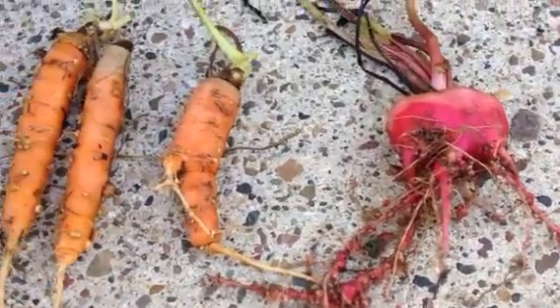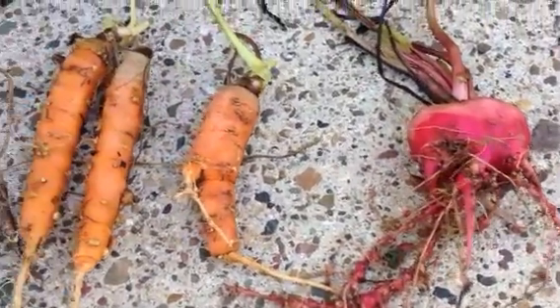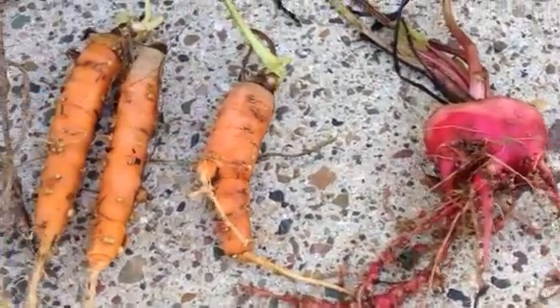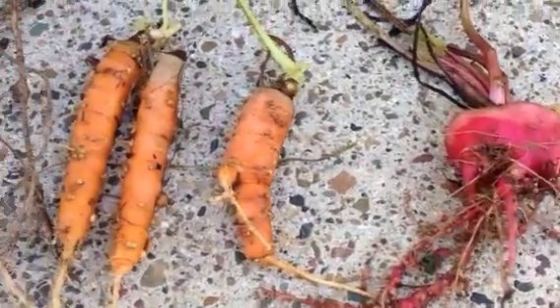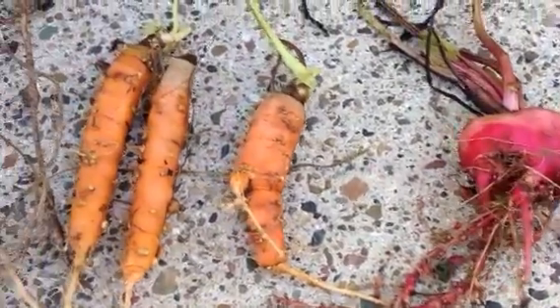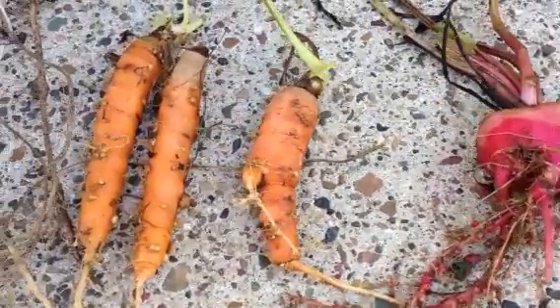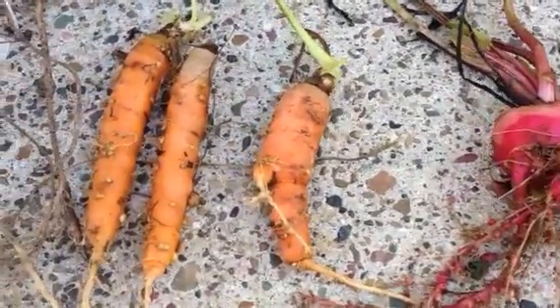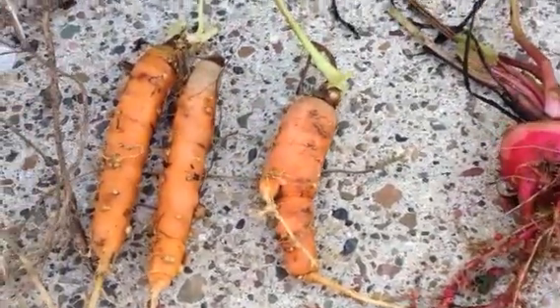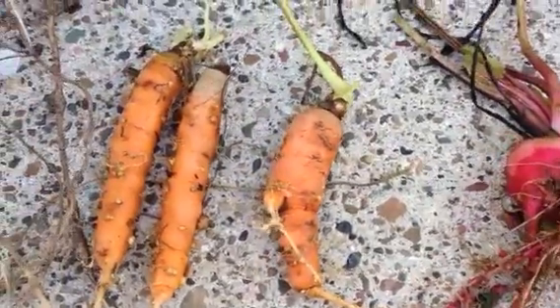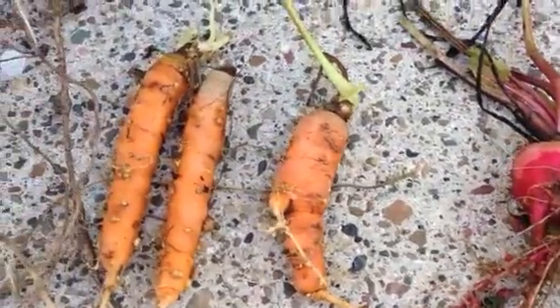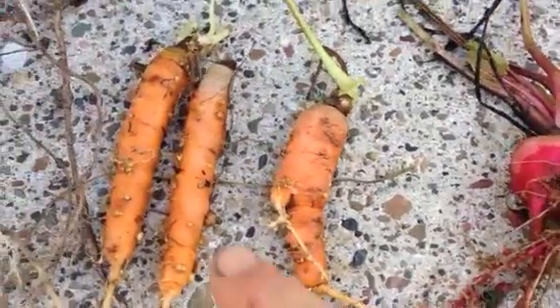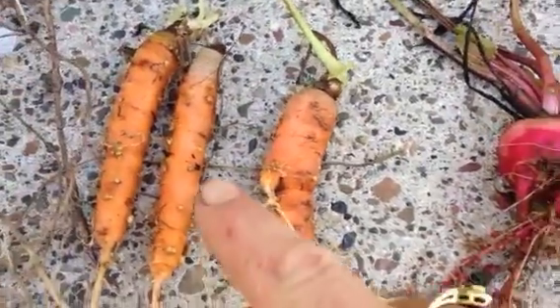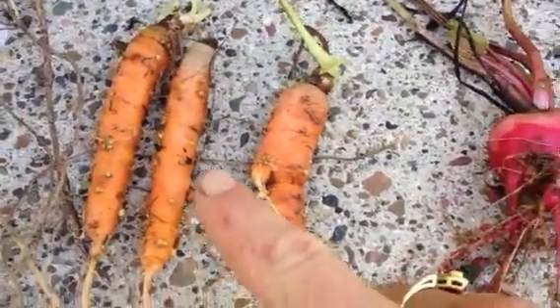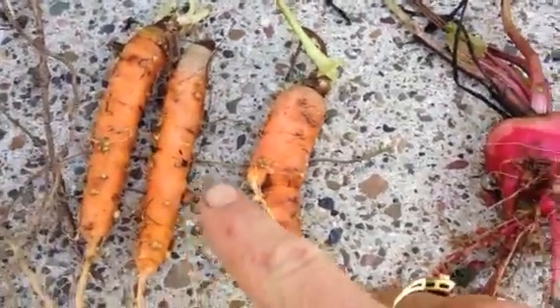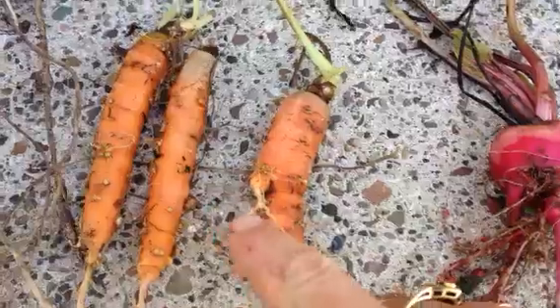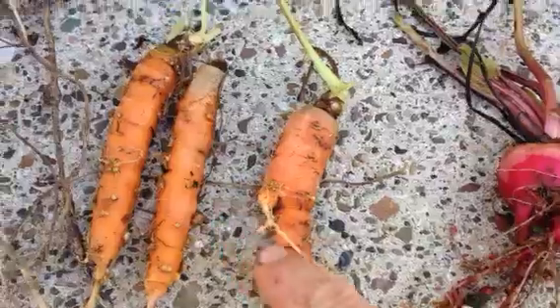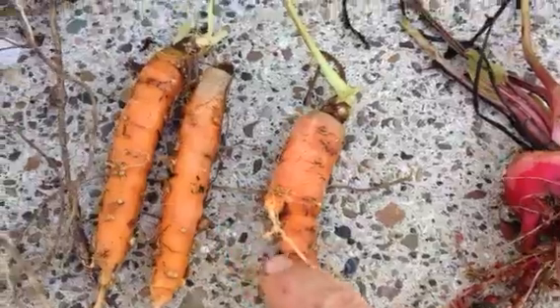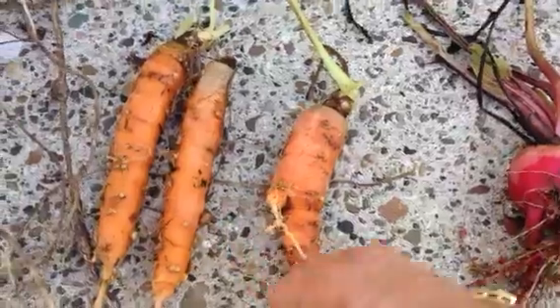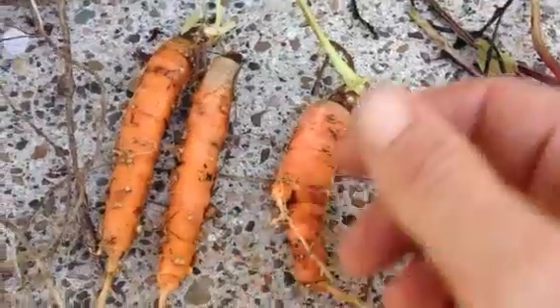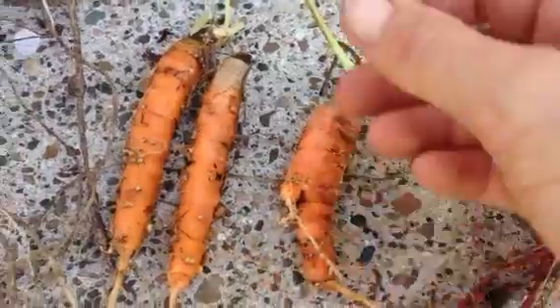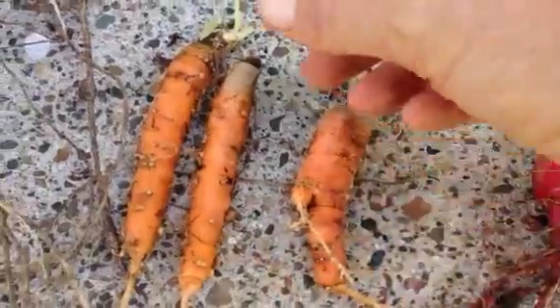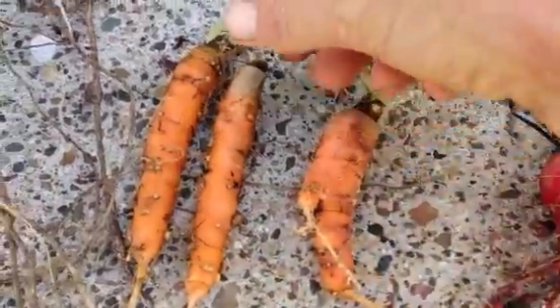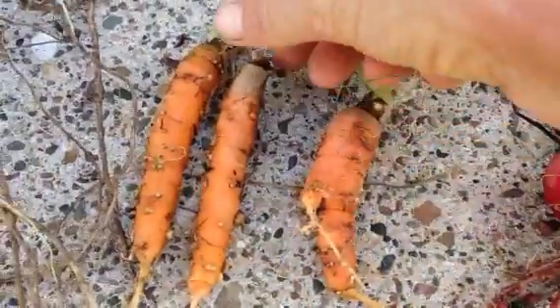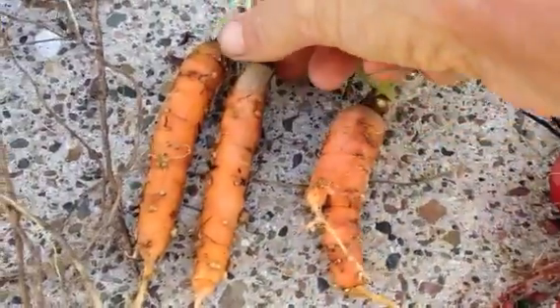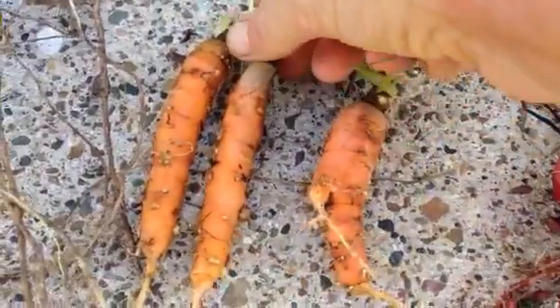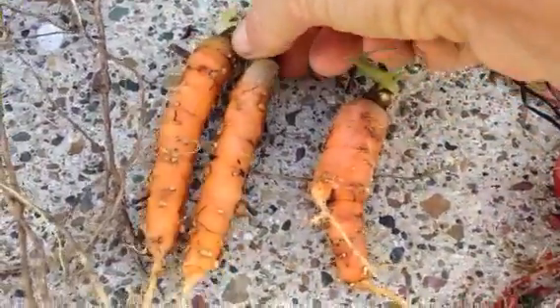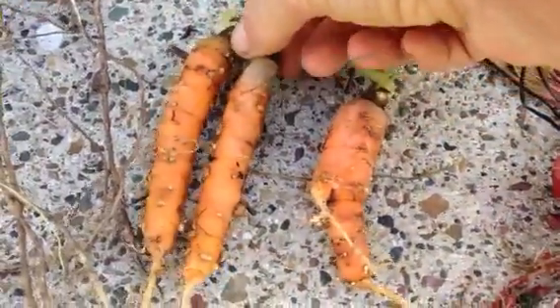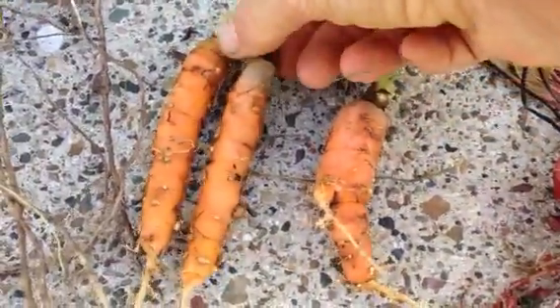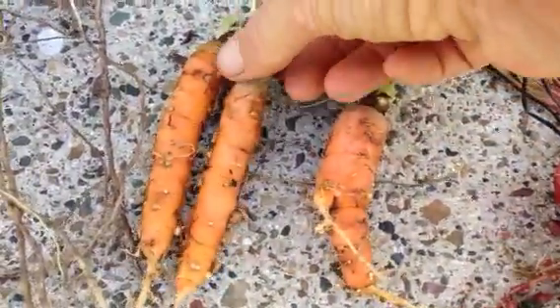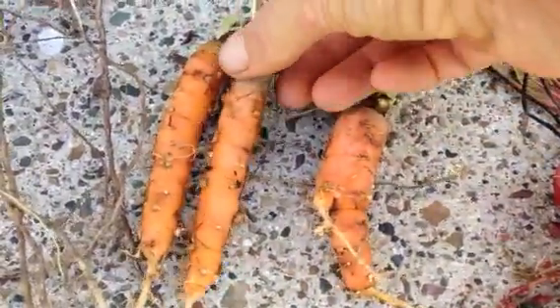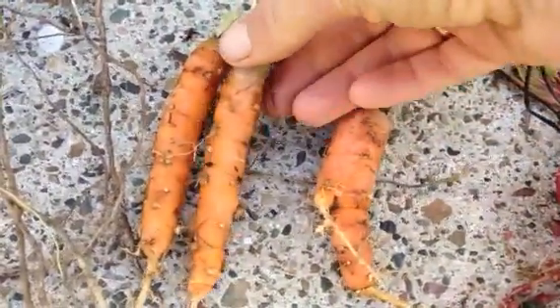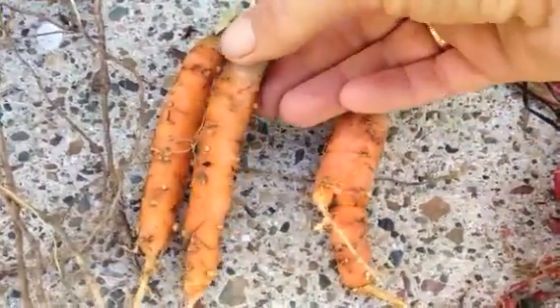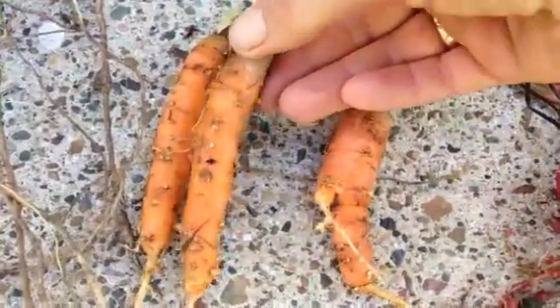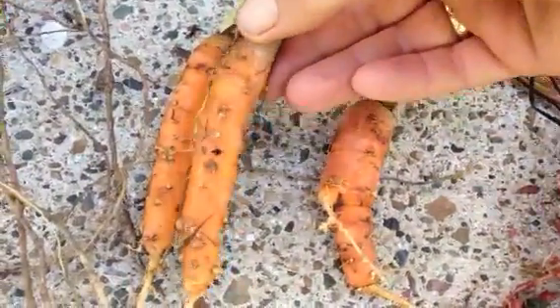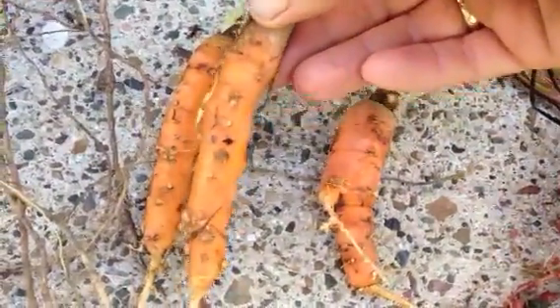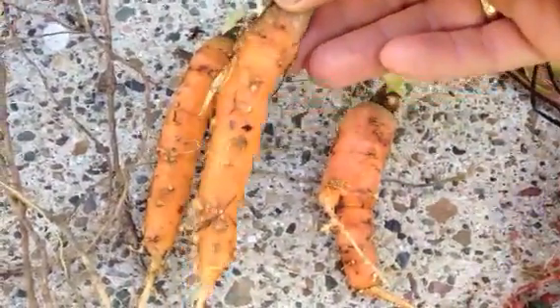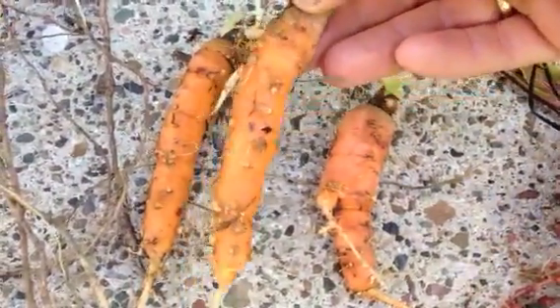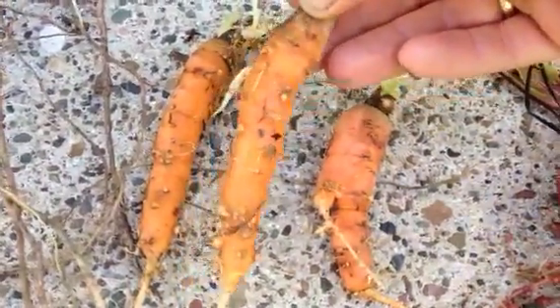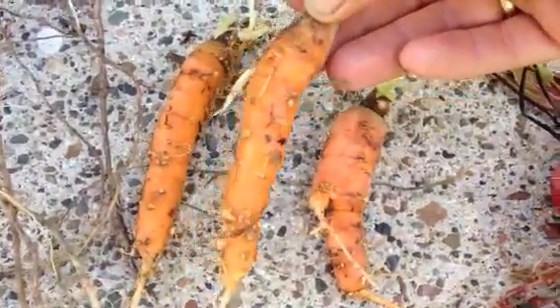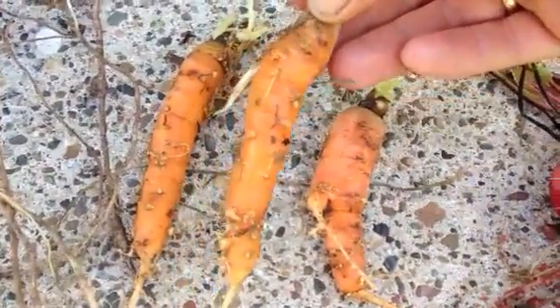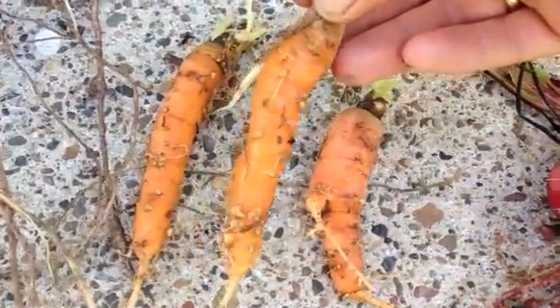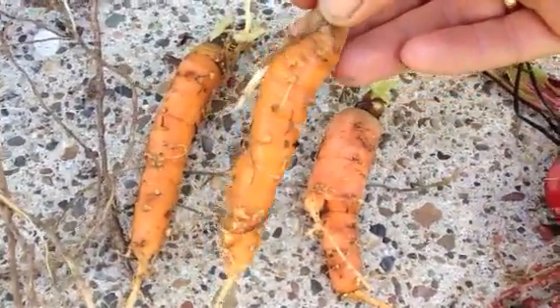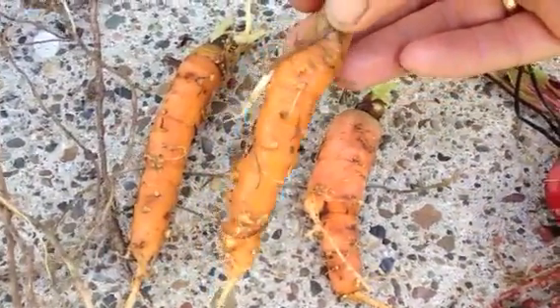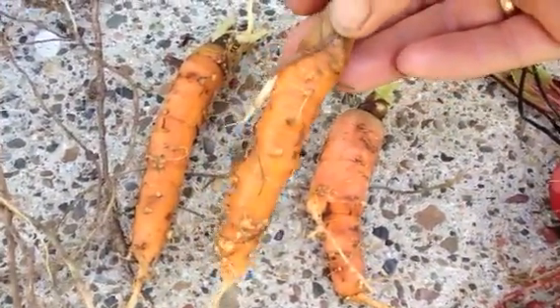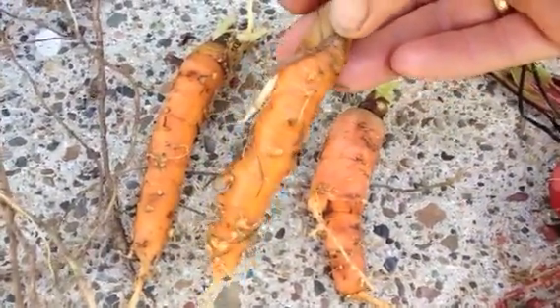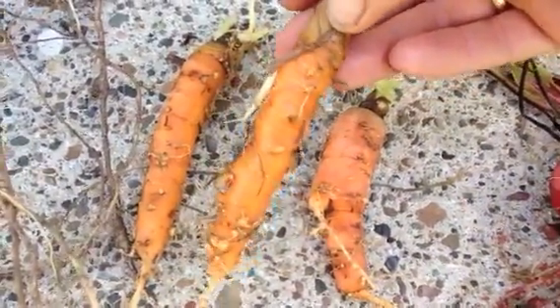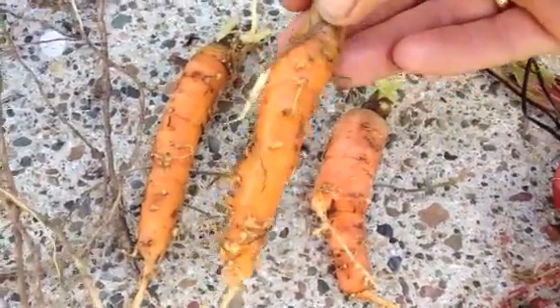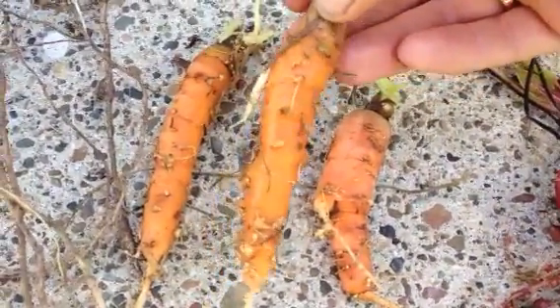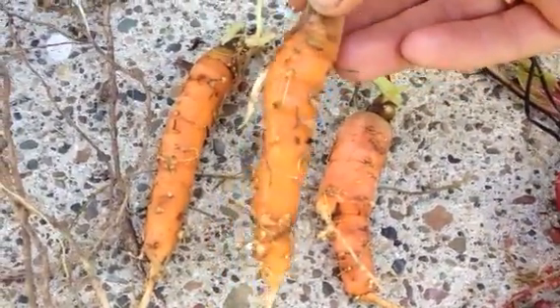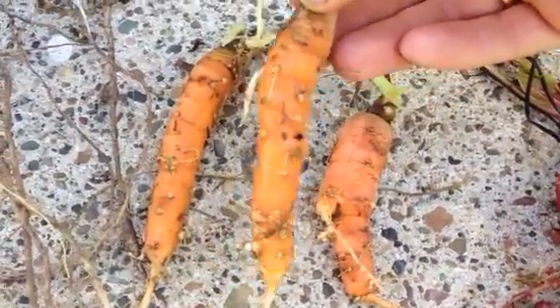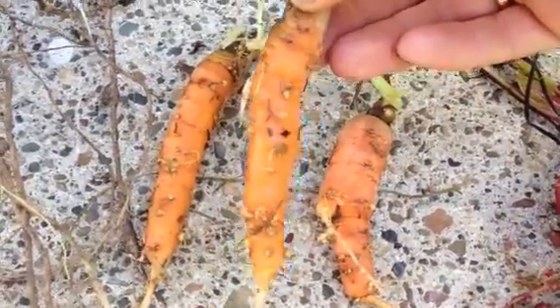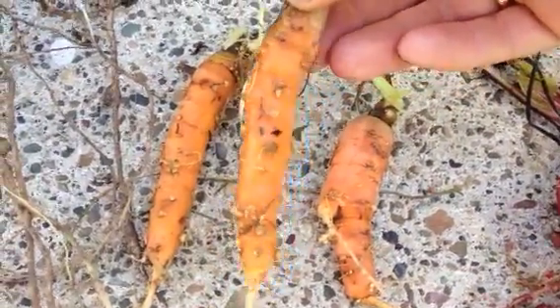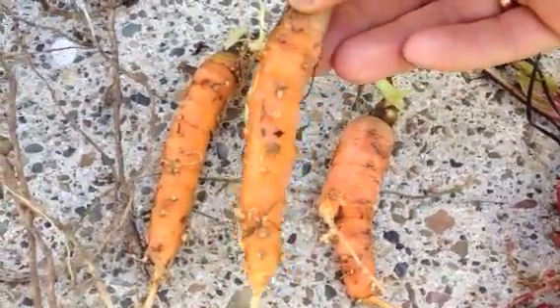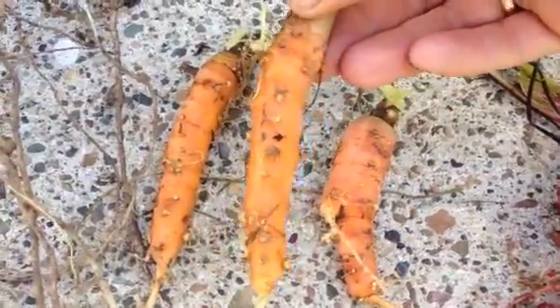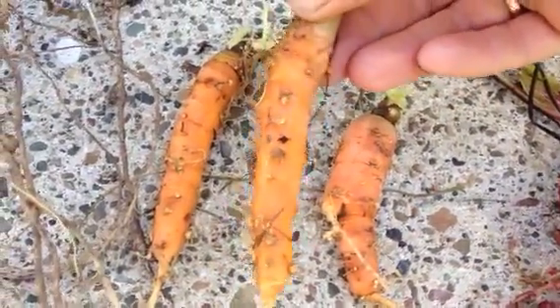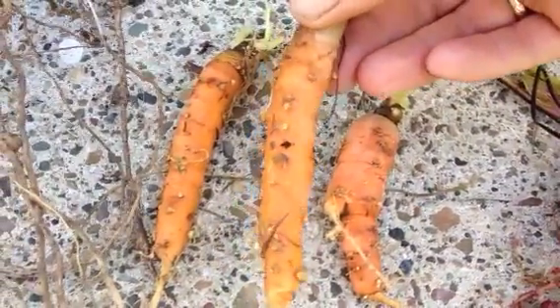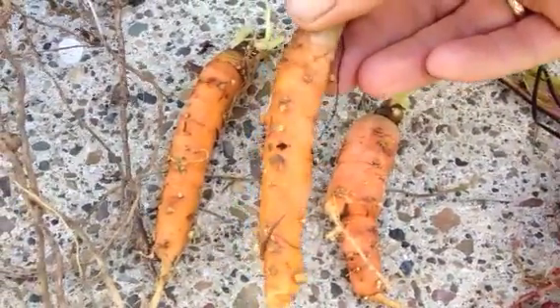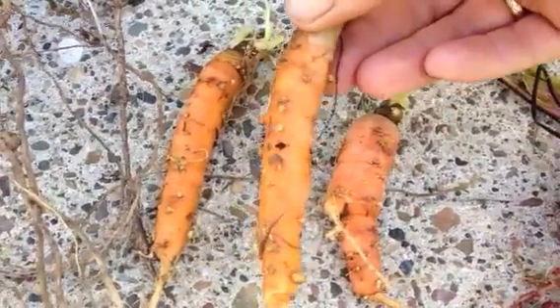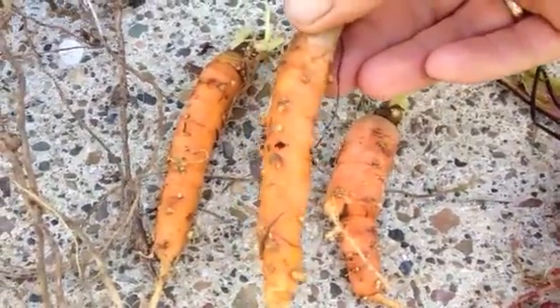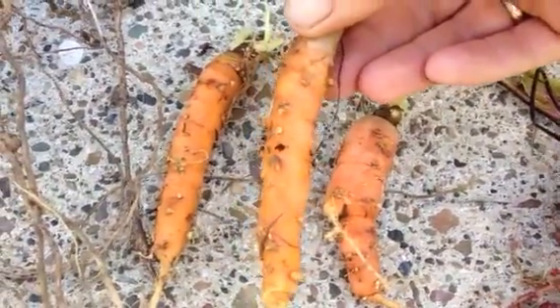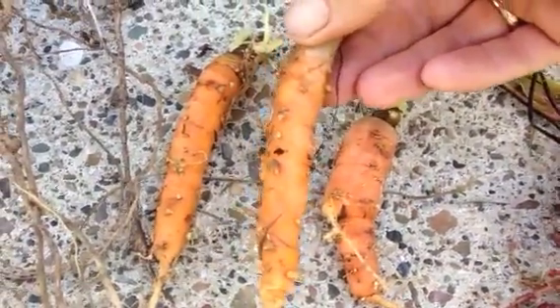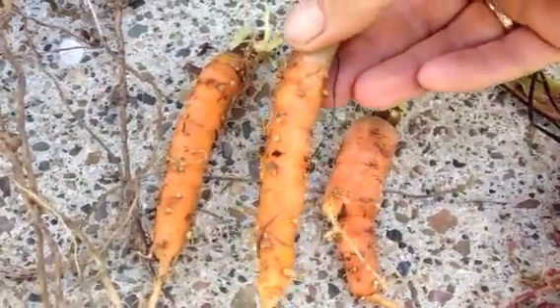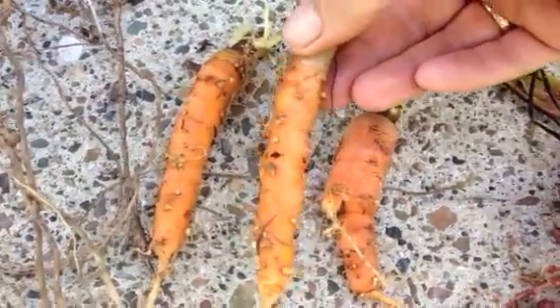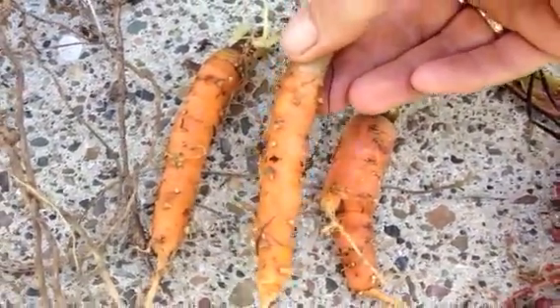Nearby, the carrots also have knobbly roots. These are my Dutch baby carrots, and look at those. They don't look like a carrot at all. They've got warty bits all over them.